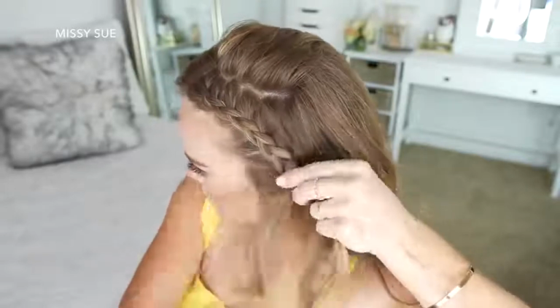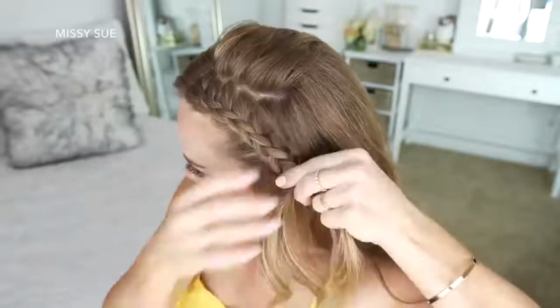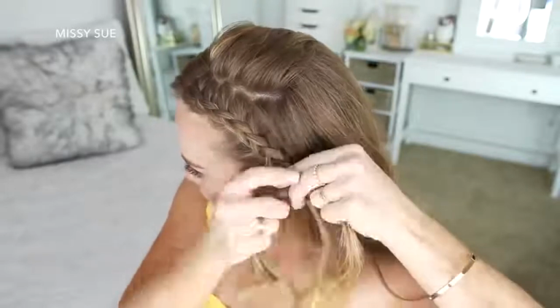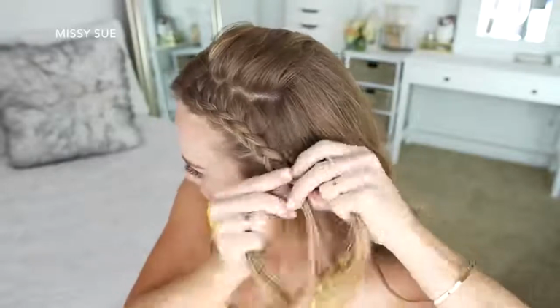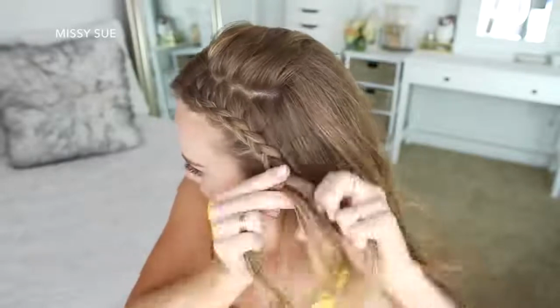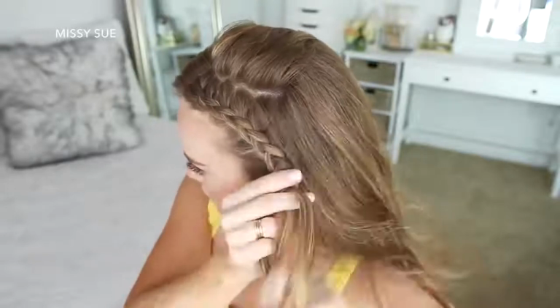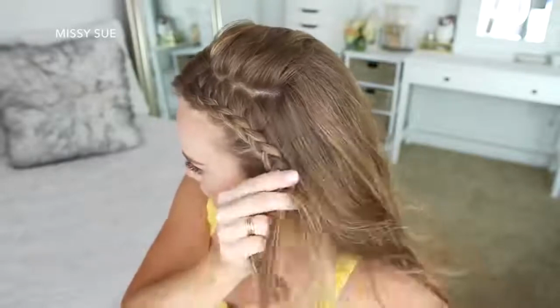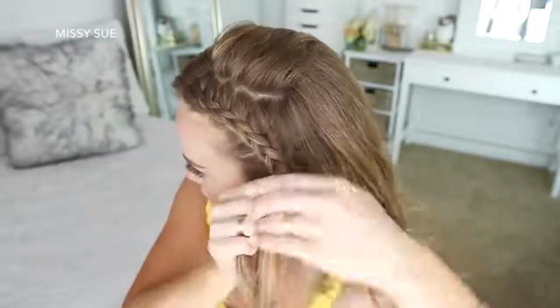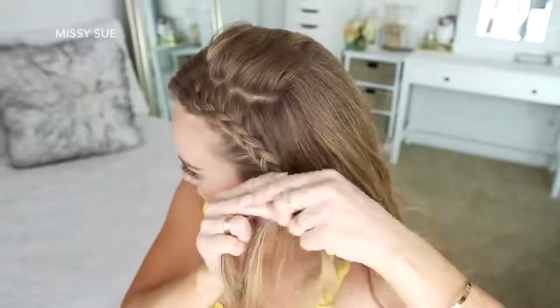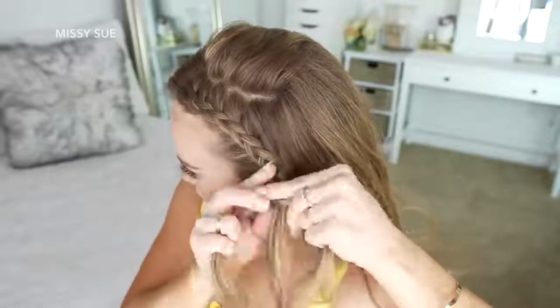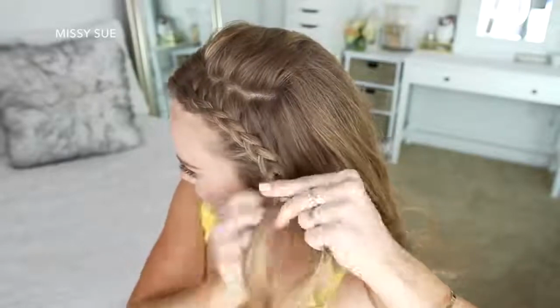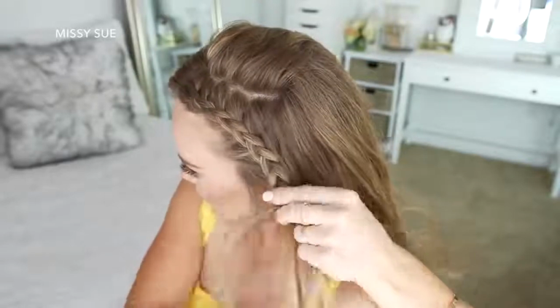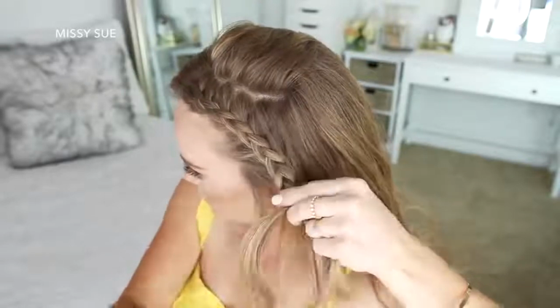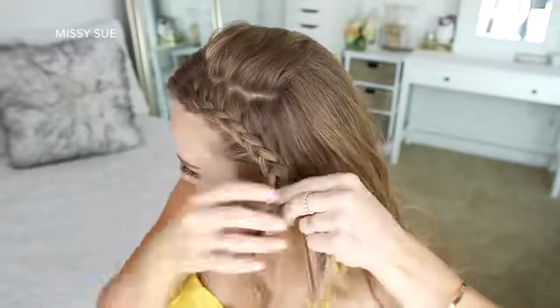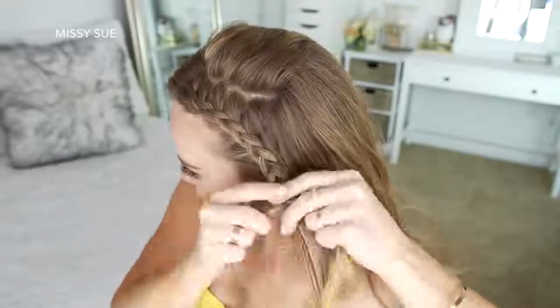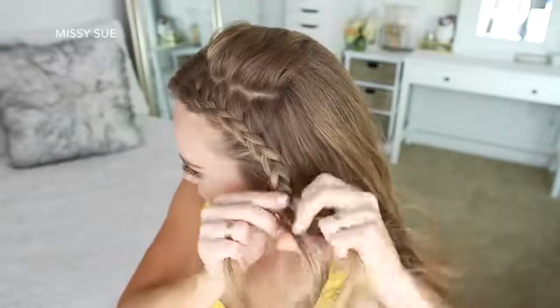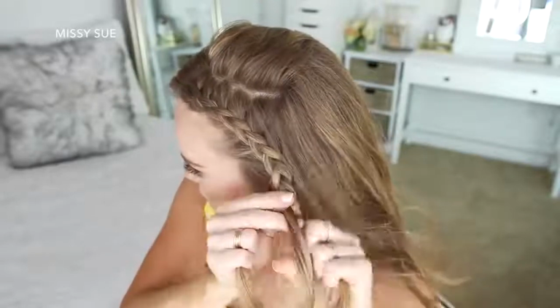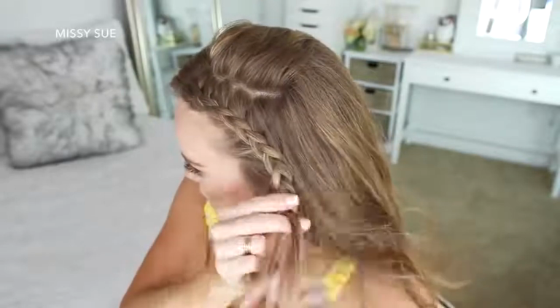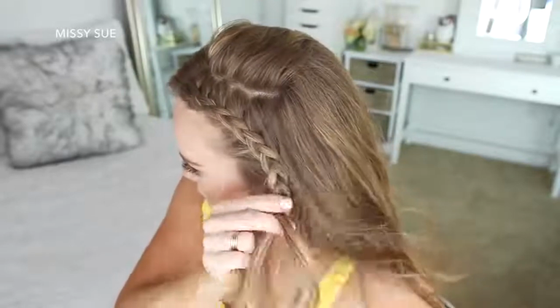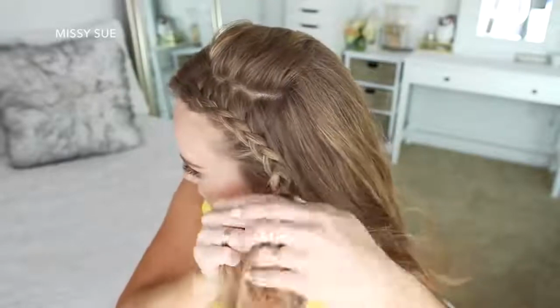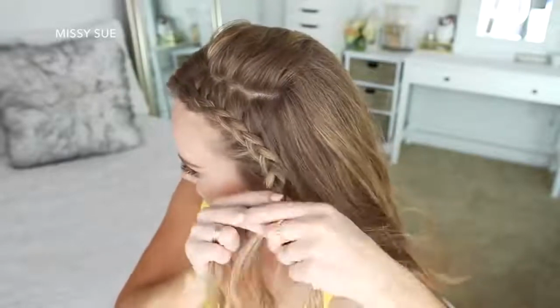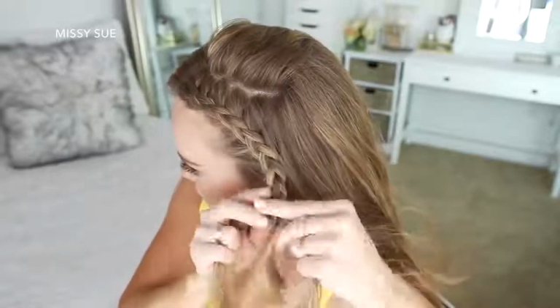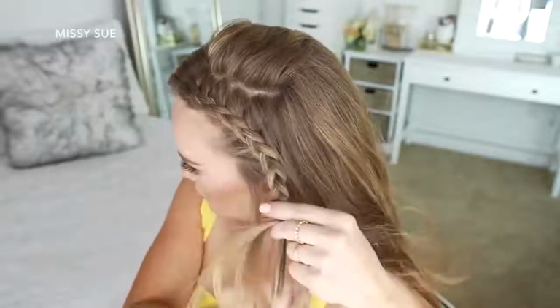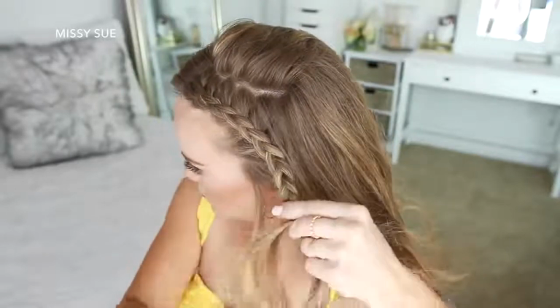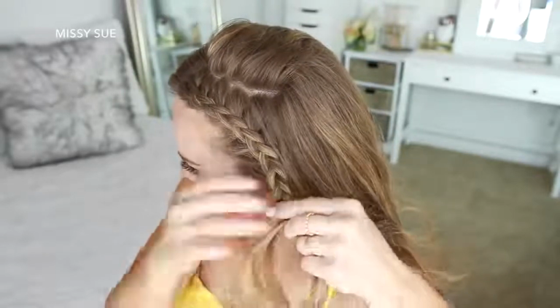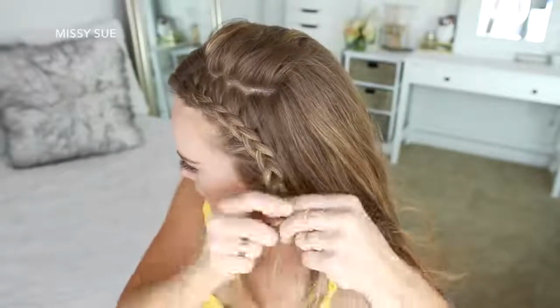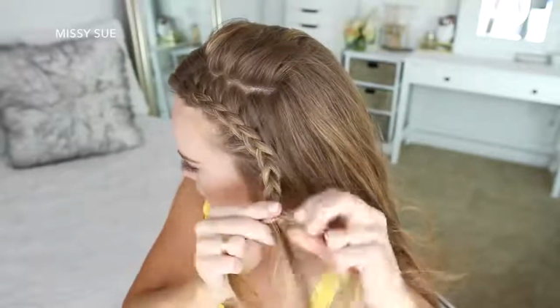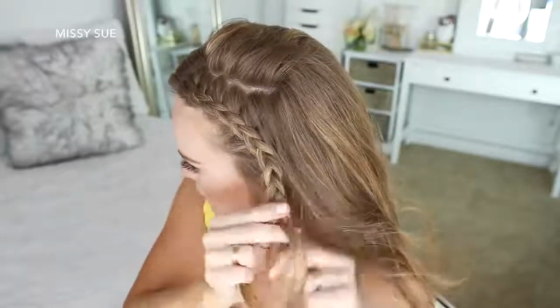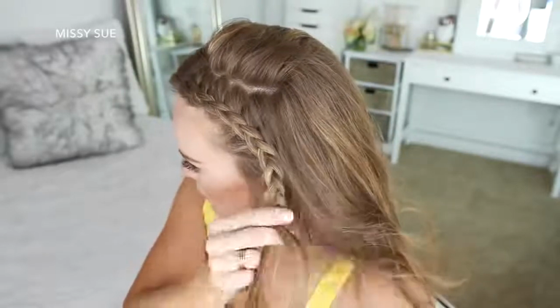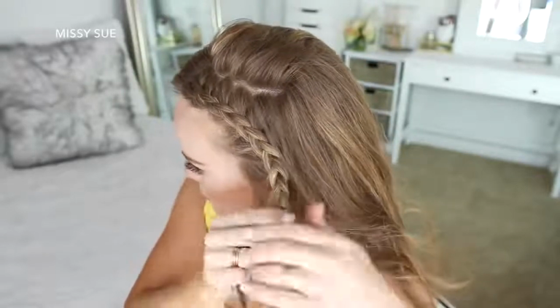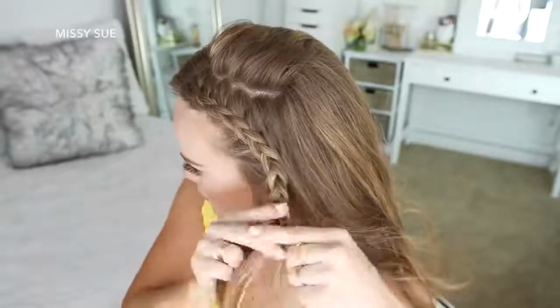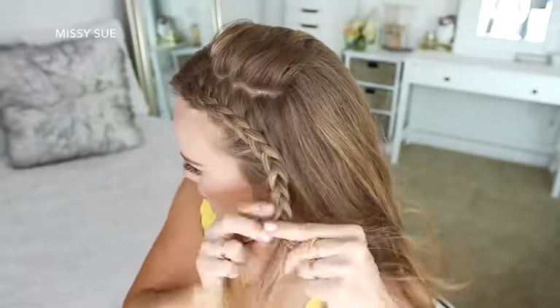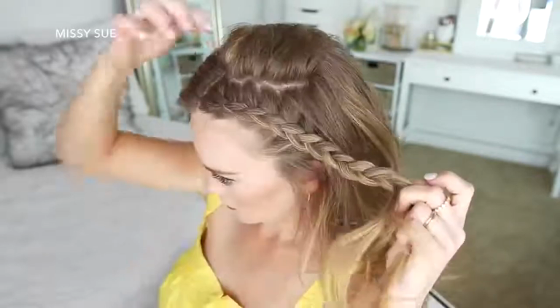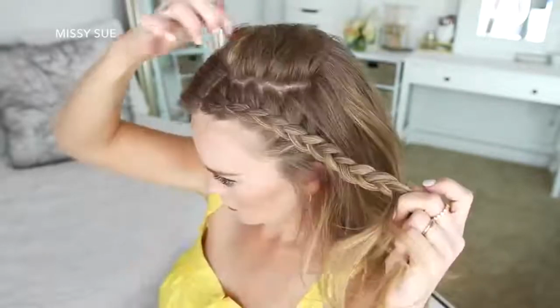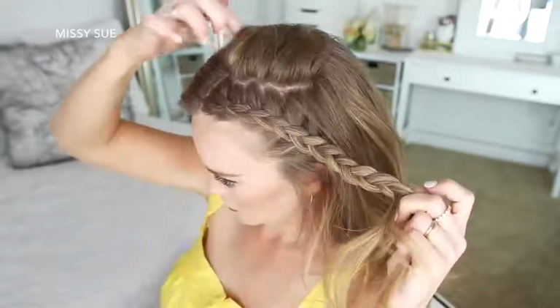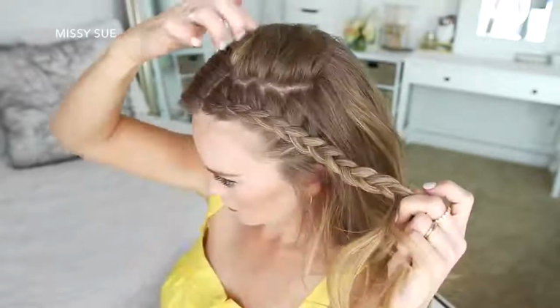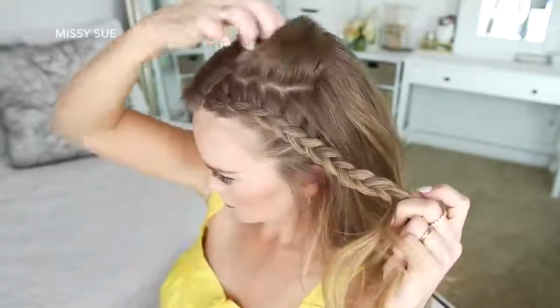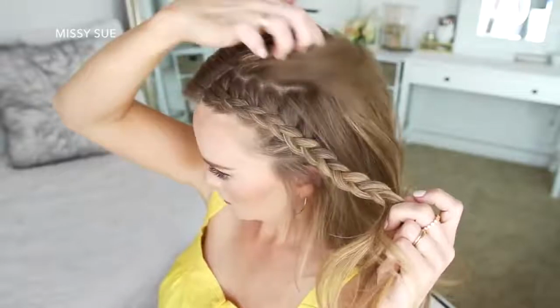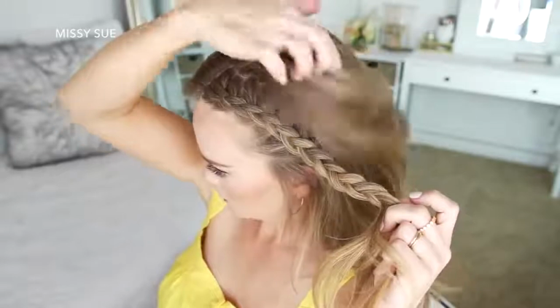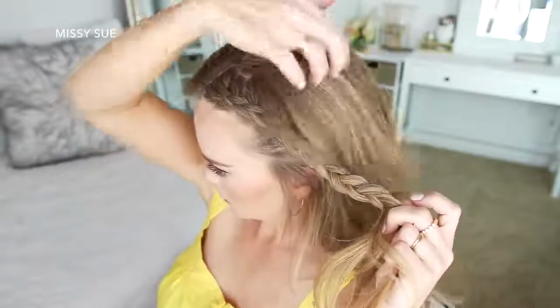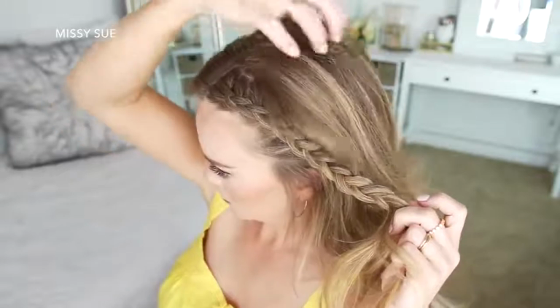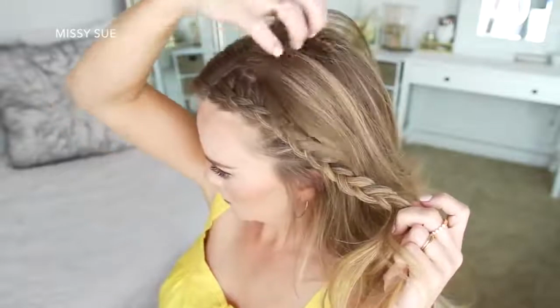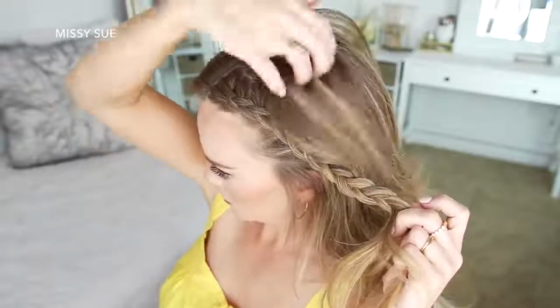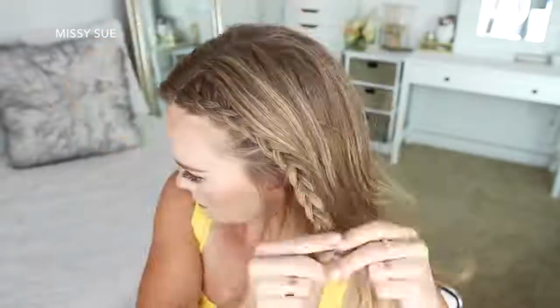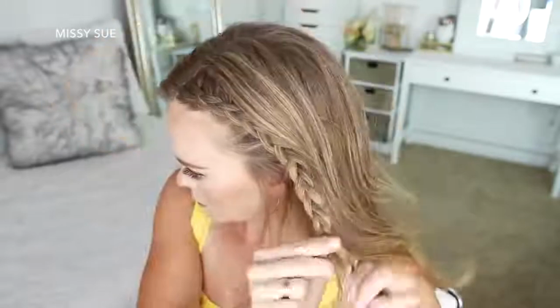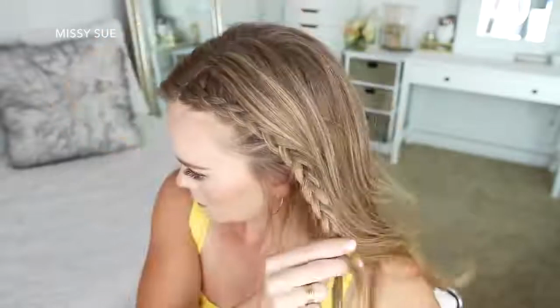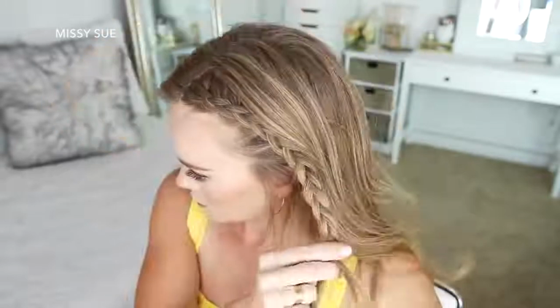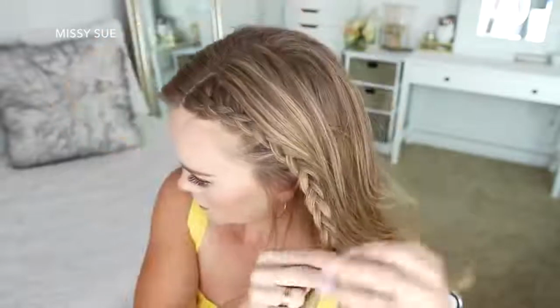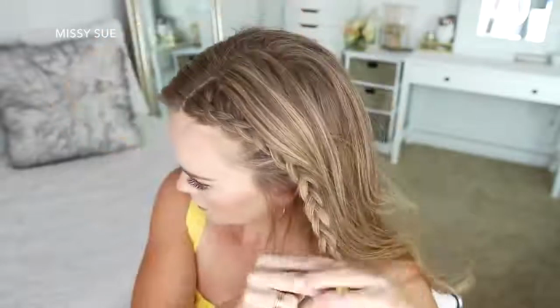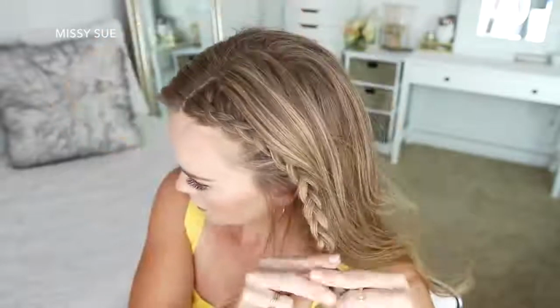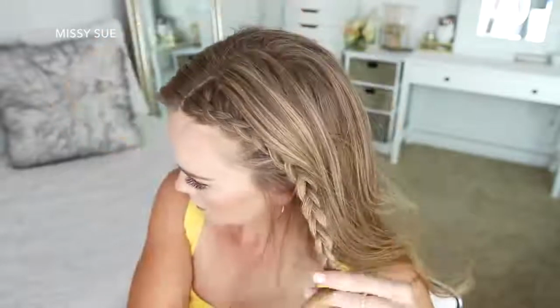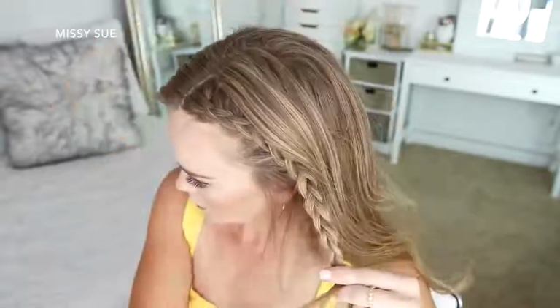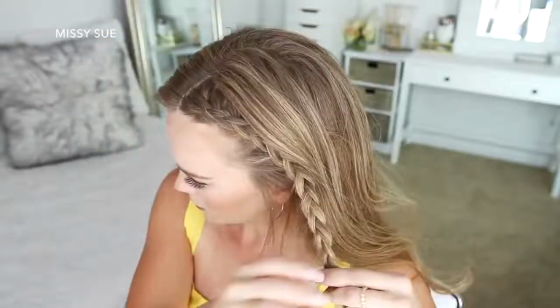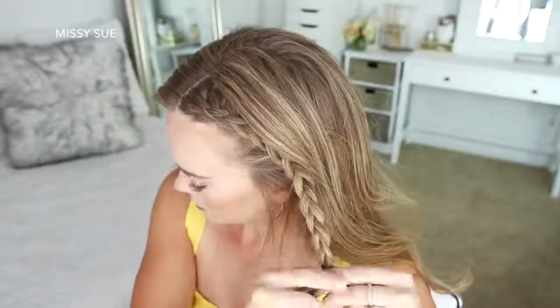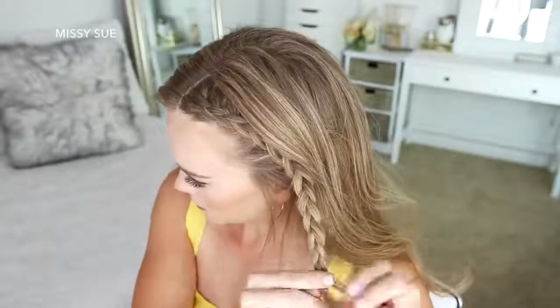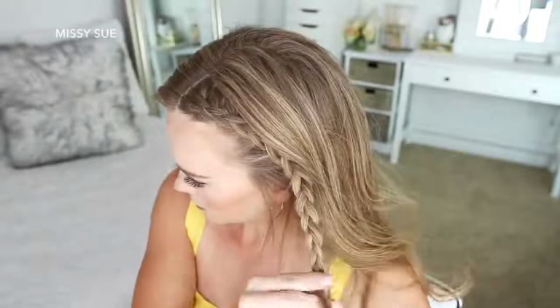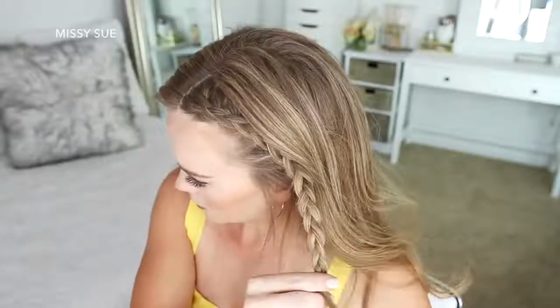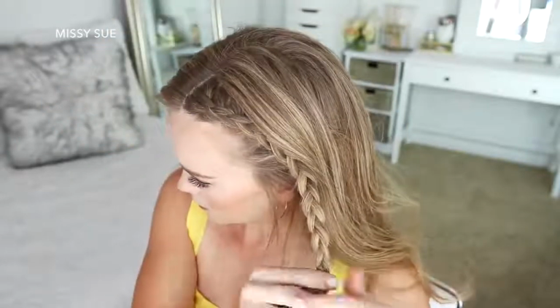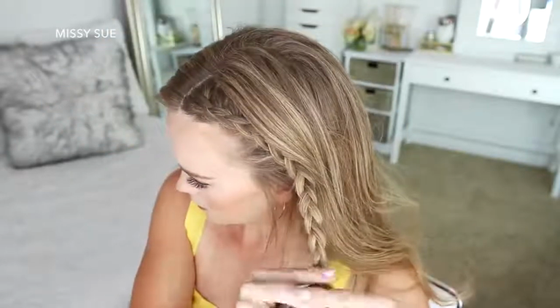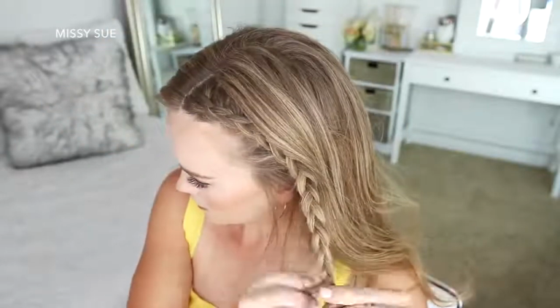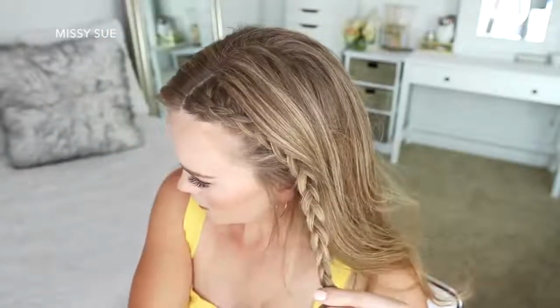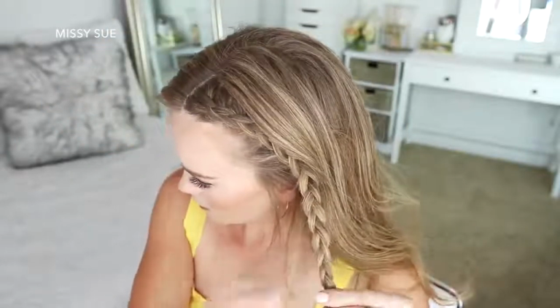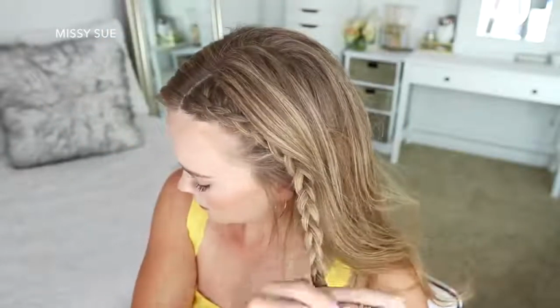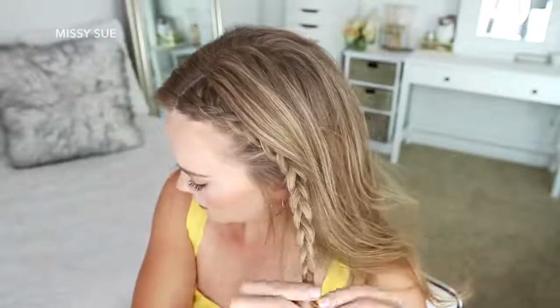Once the braid reaches my left ear, I'm going to stop adding new sections of hair into the braid and just braid the rest of the section a little further down, then slide two bobby pins over the bottom so it doesn't unravel.